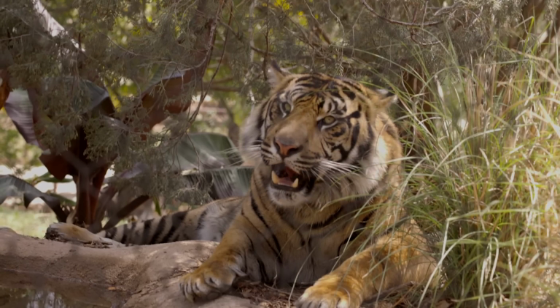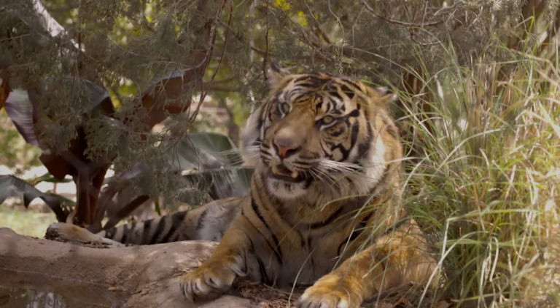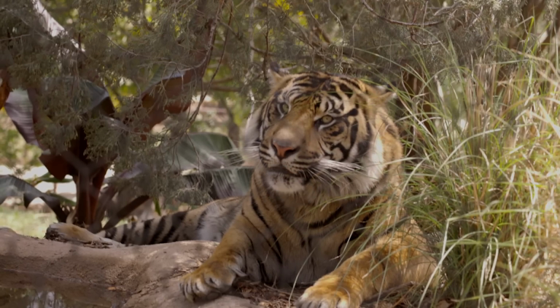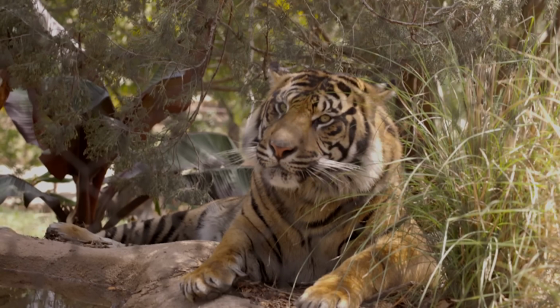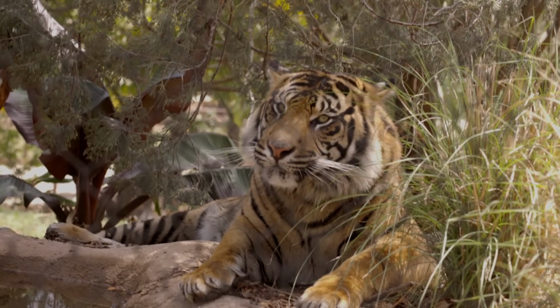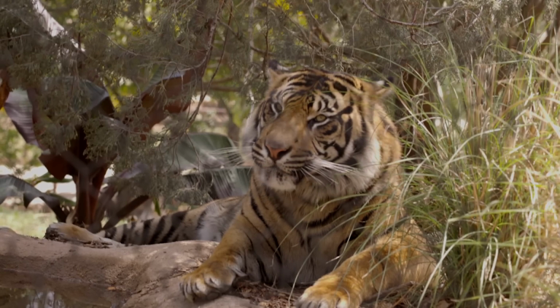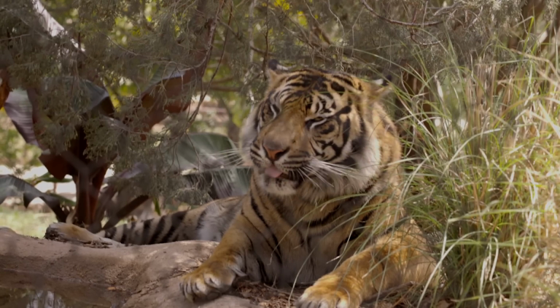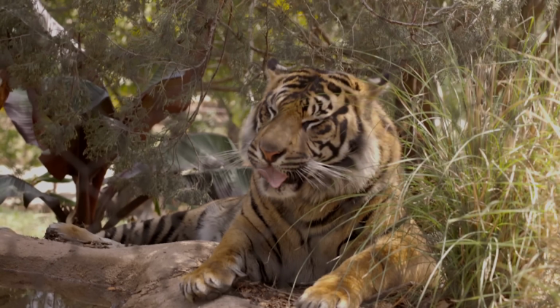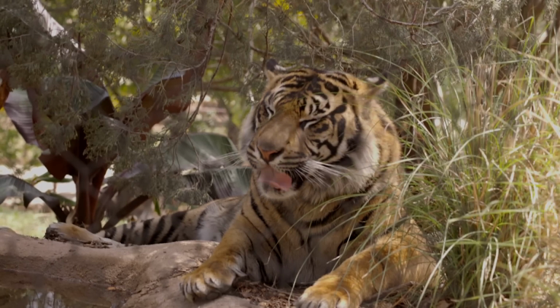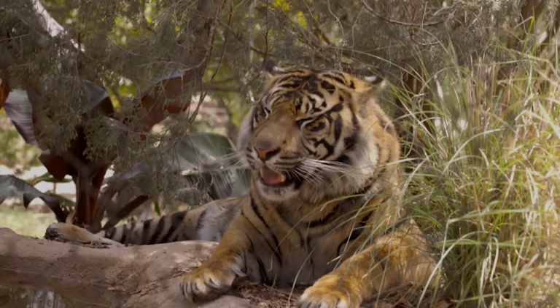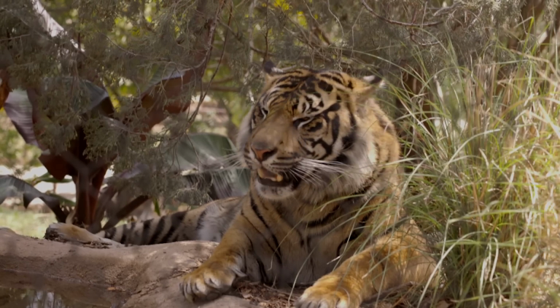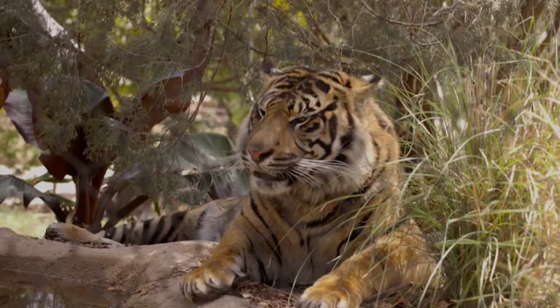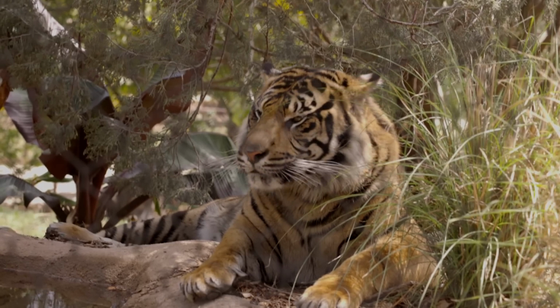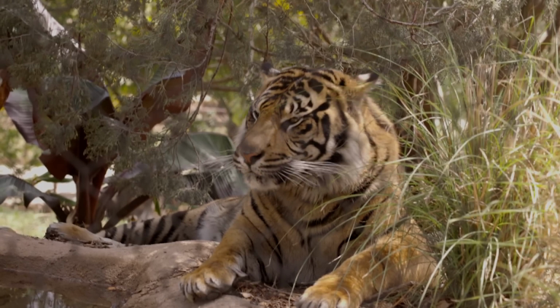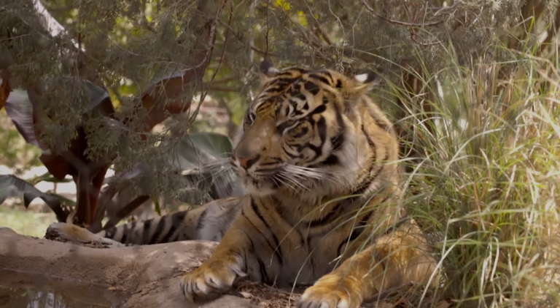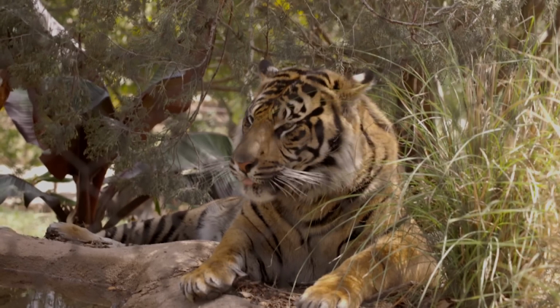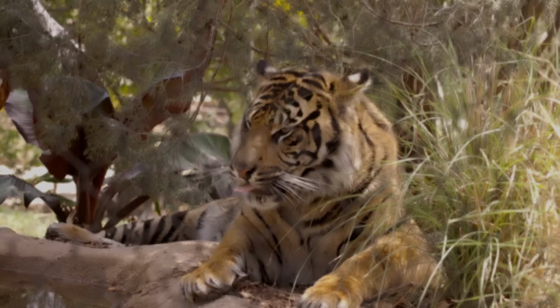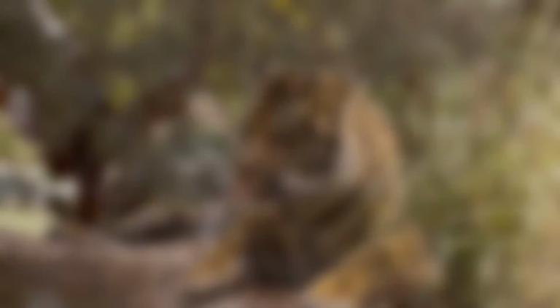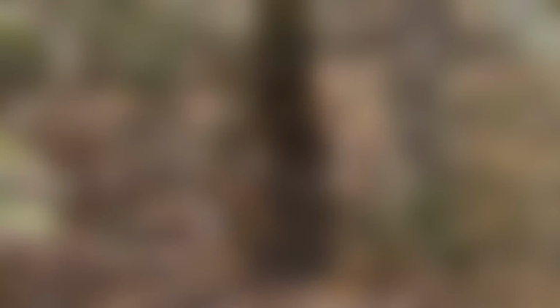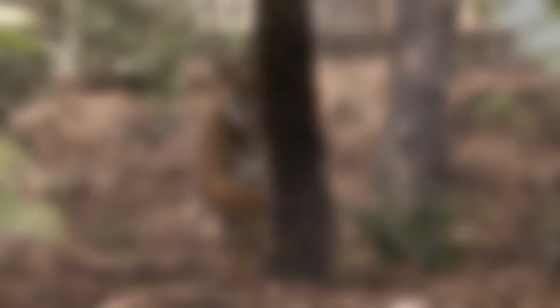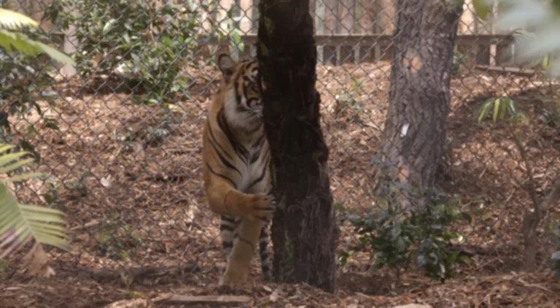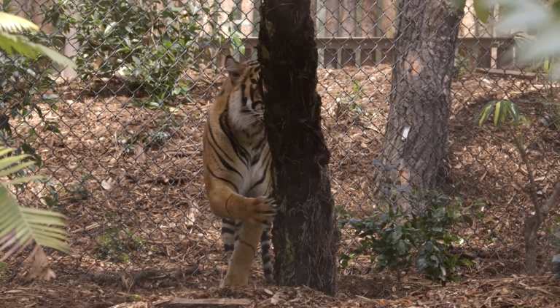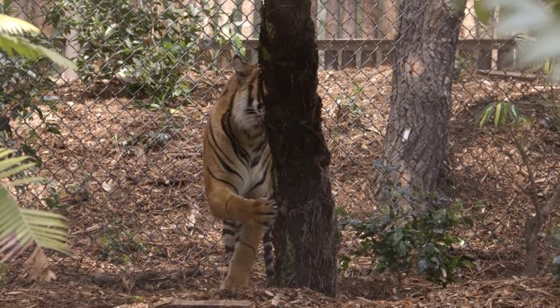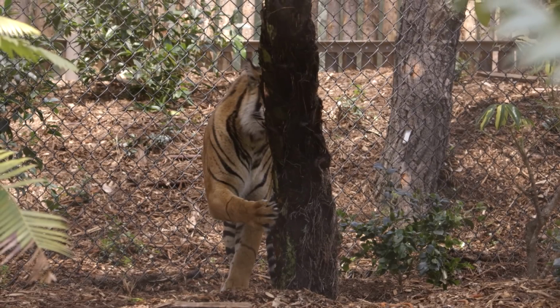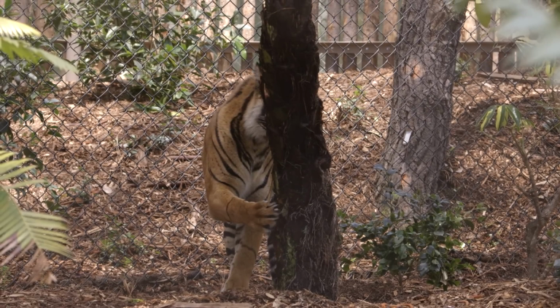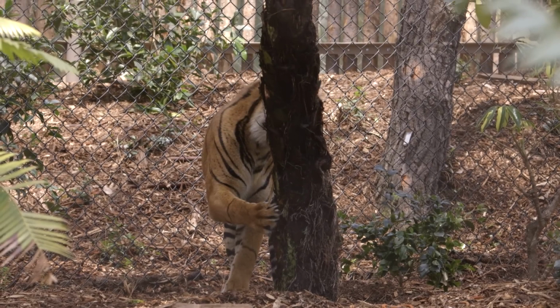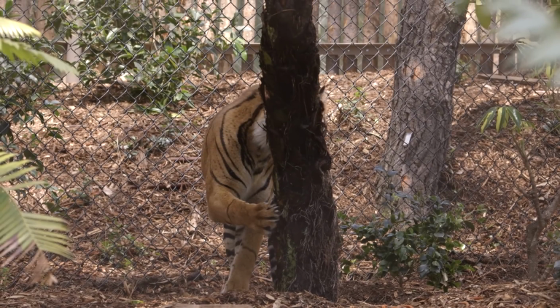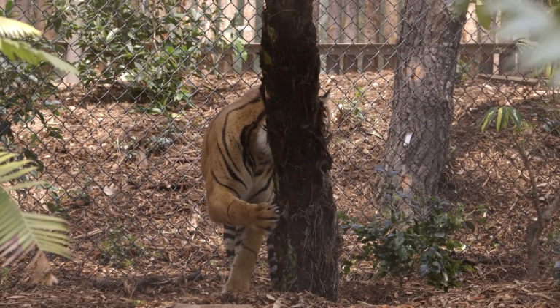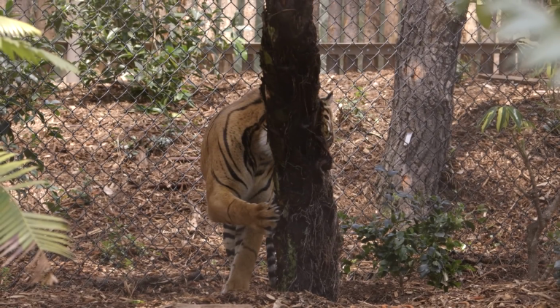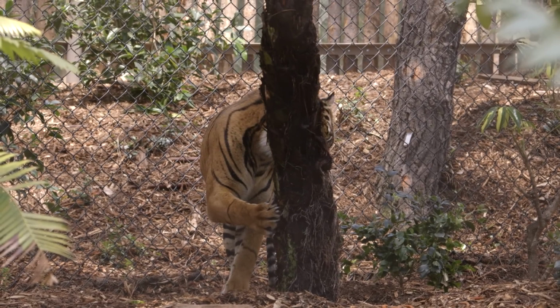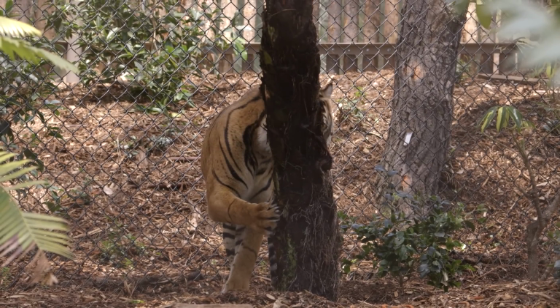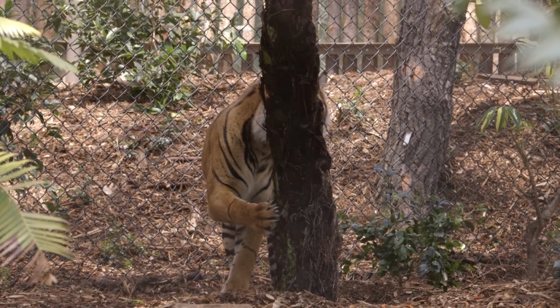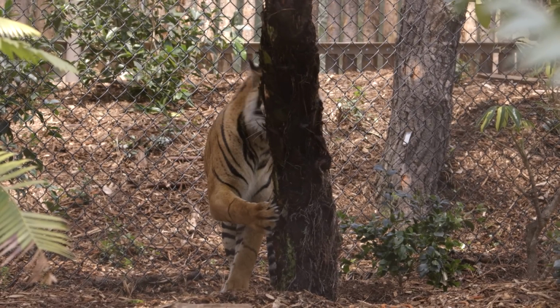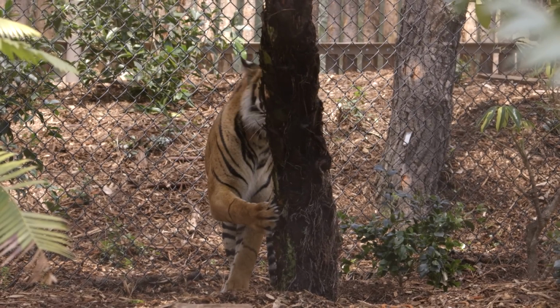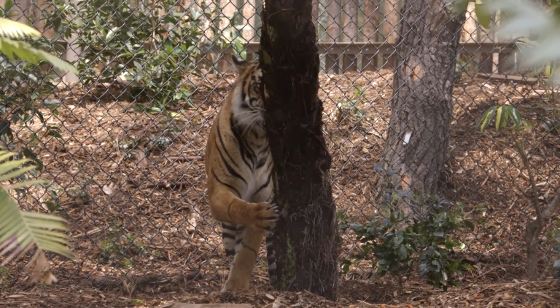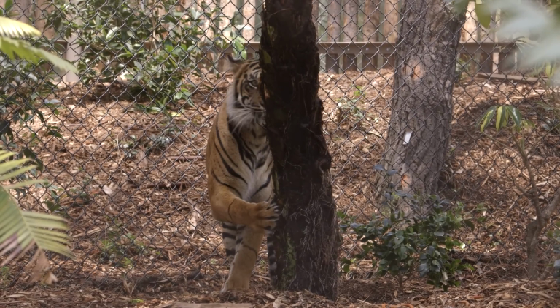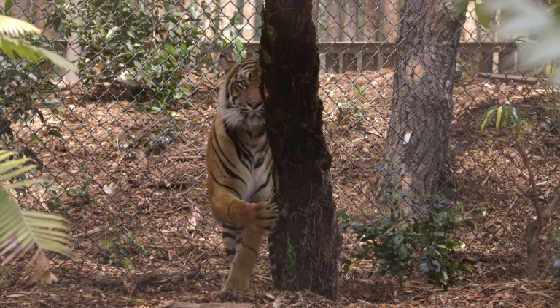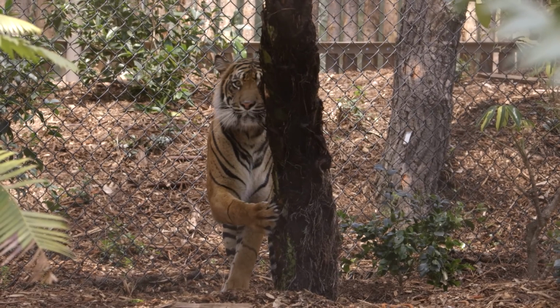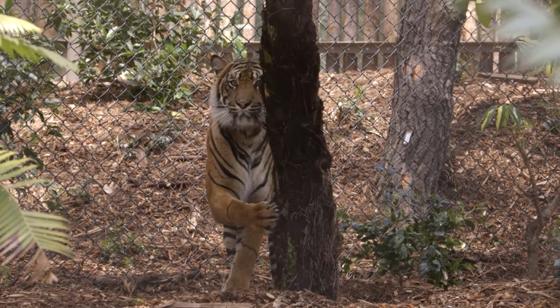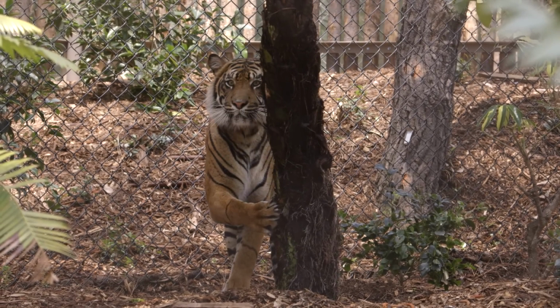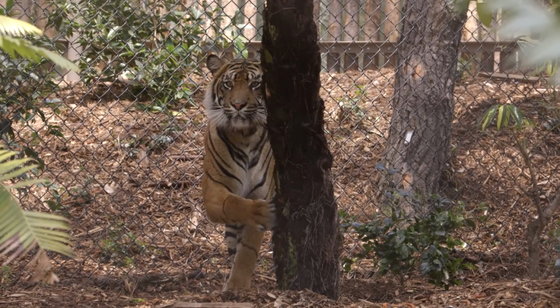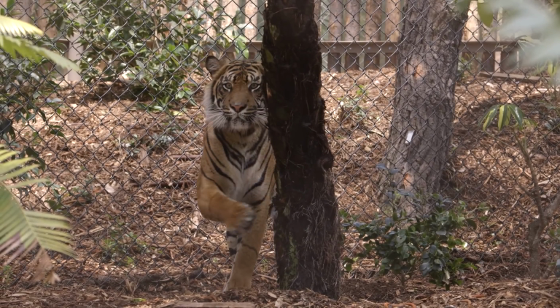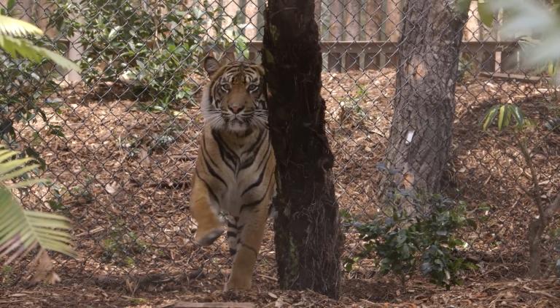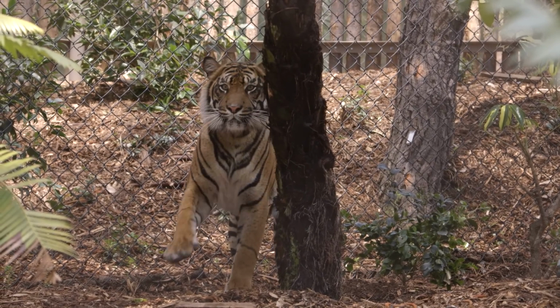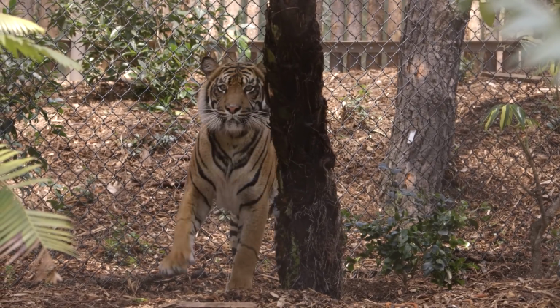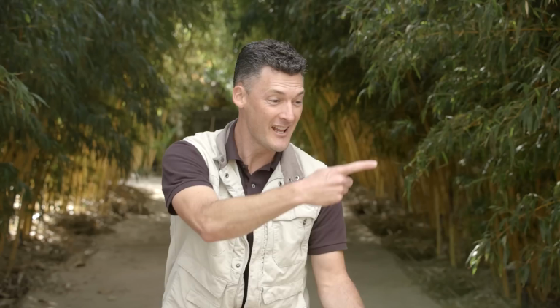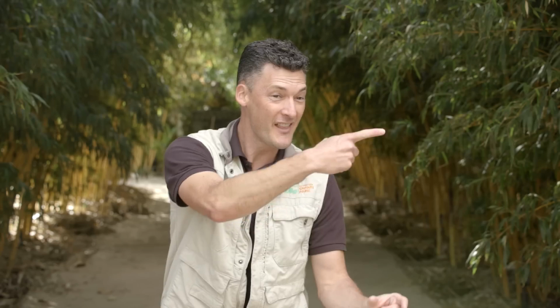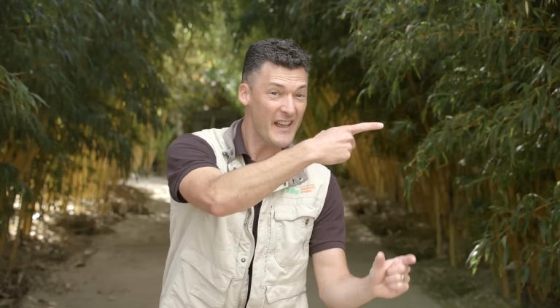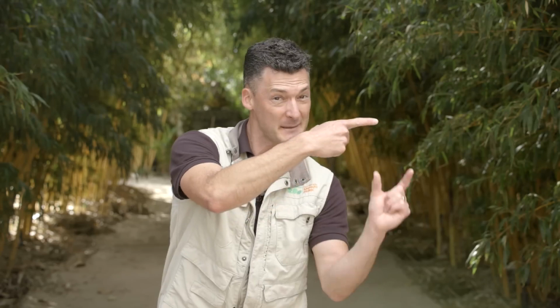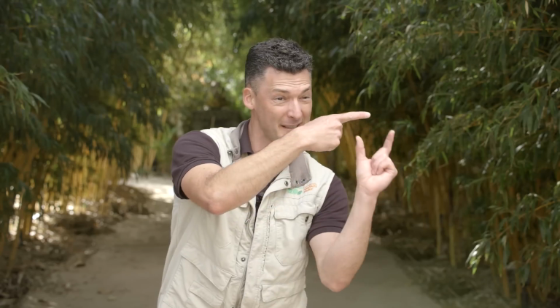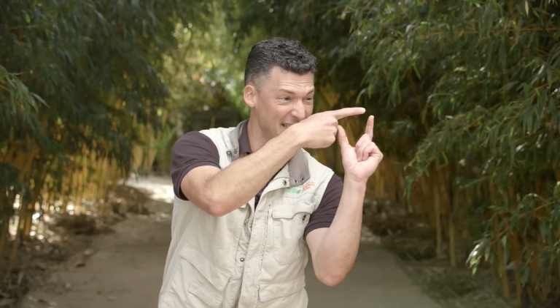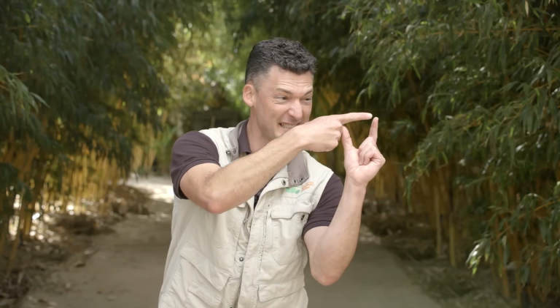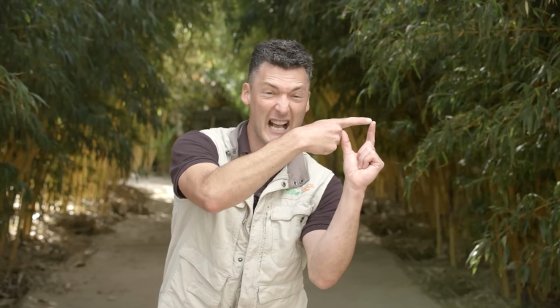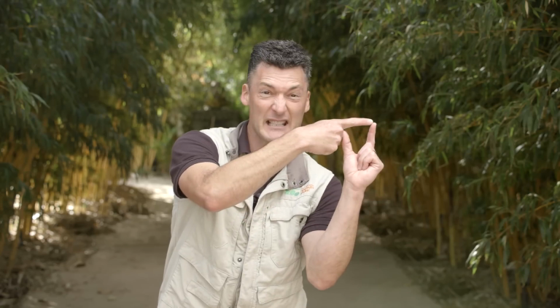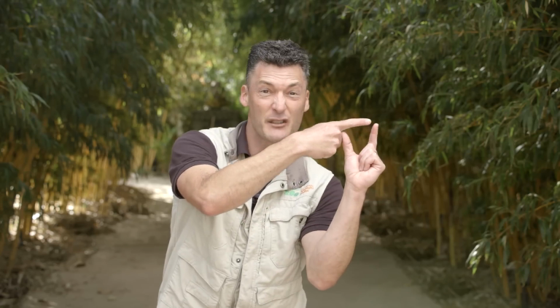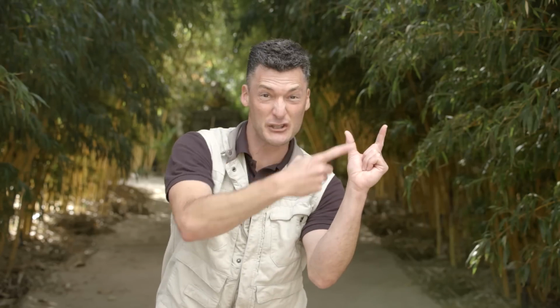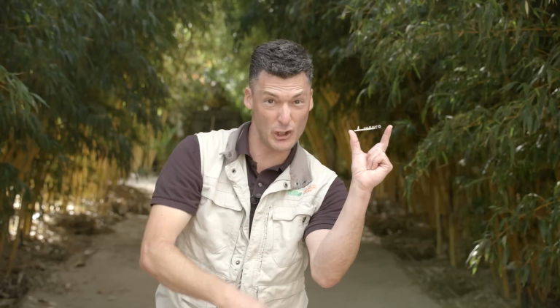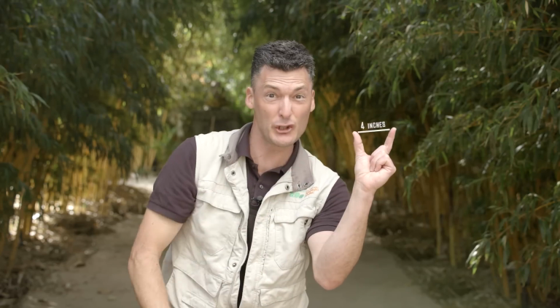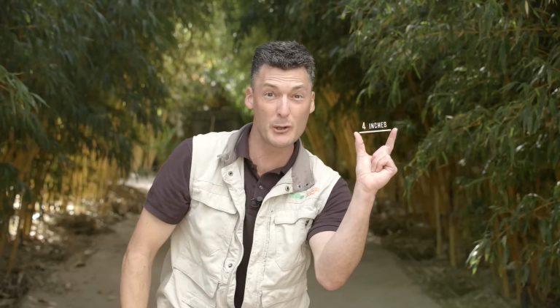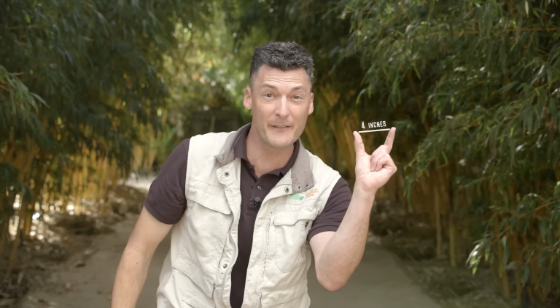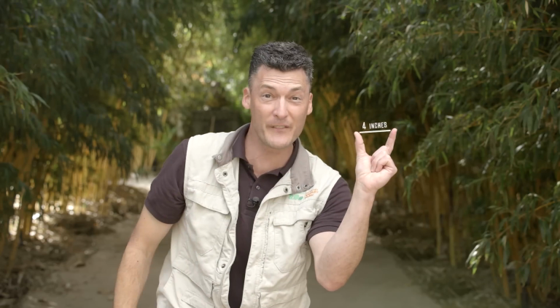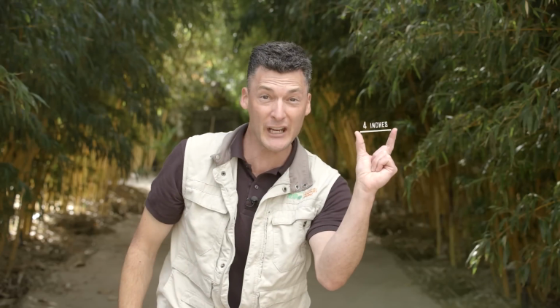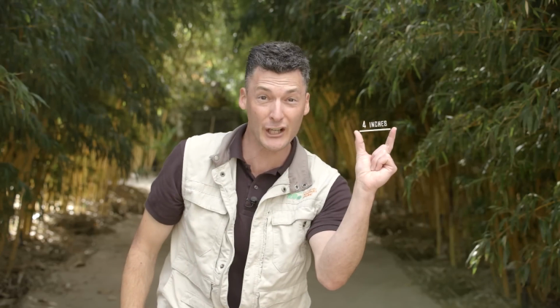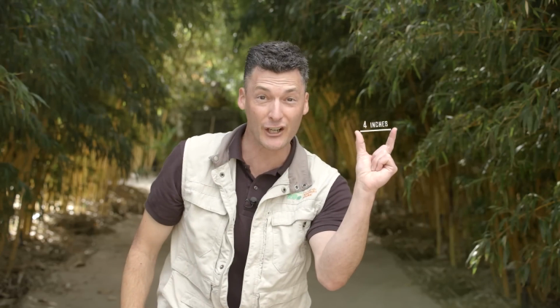And they can certainly hold onto their prey tight, because a tiger's claws can be up to four inches long — that's about the size of an adult human finger!